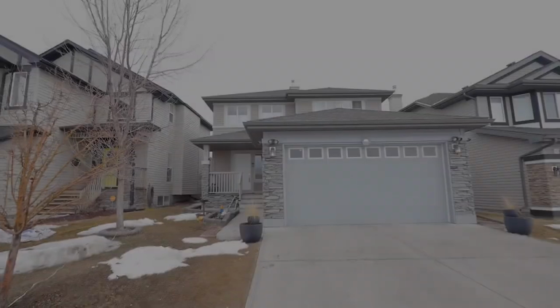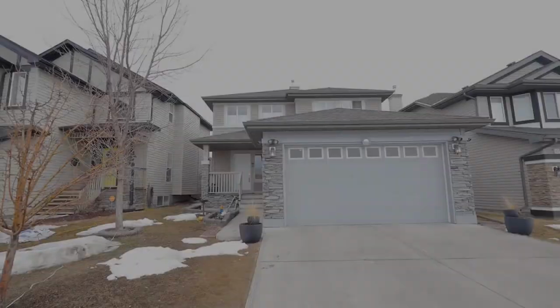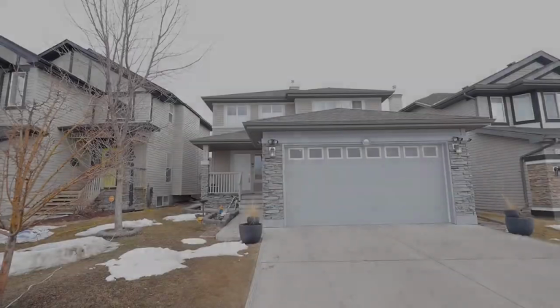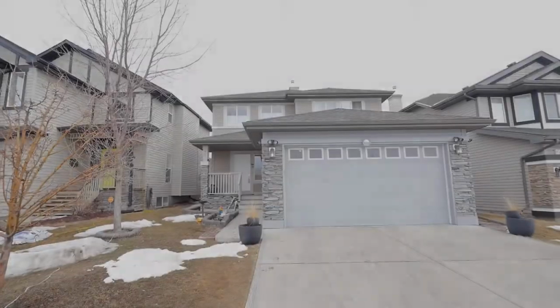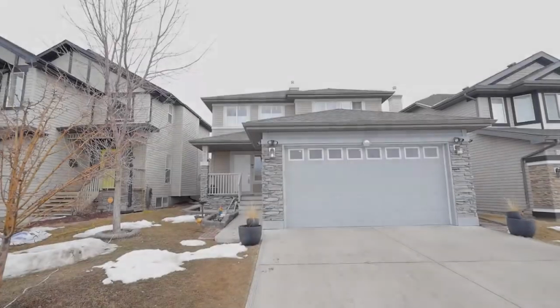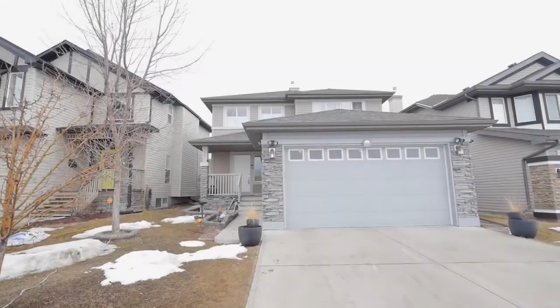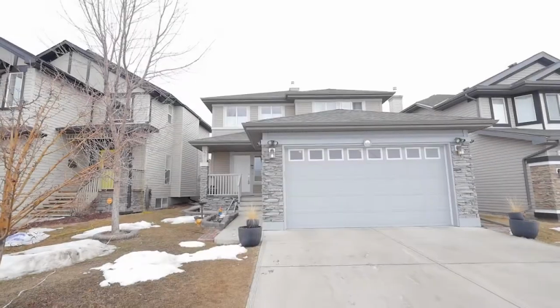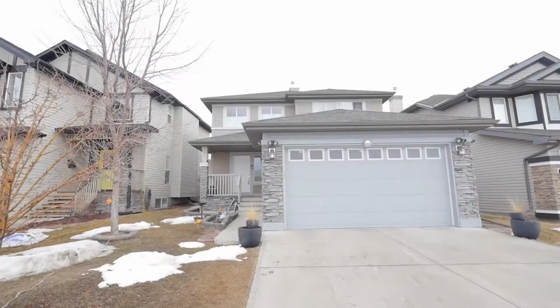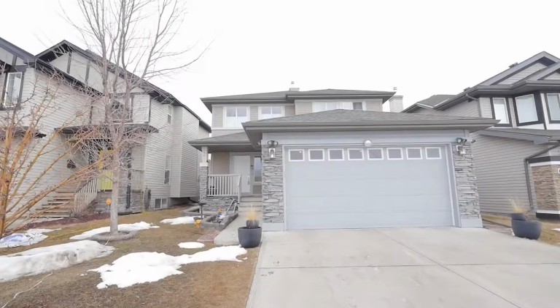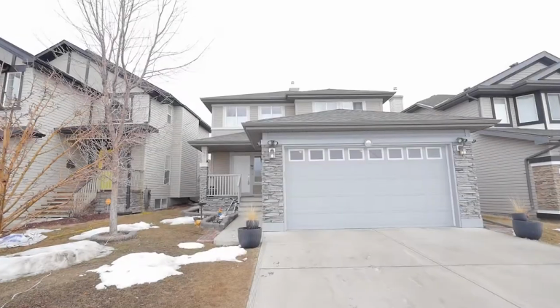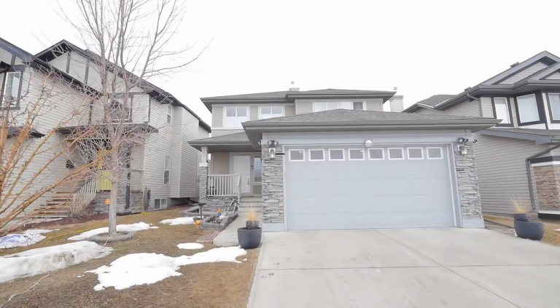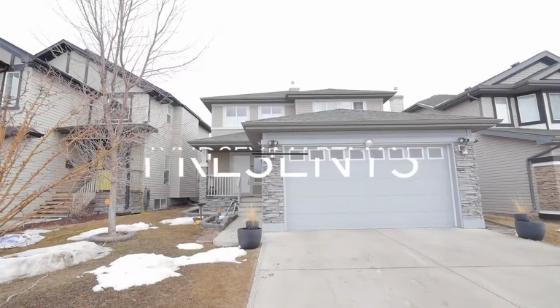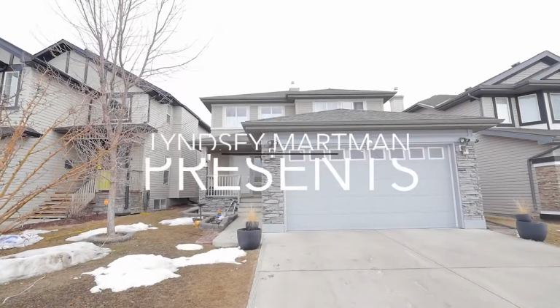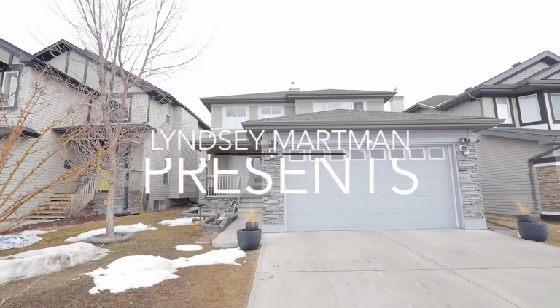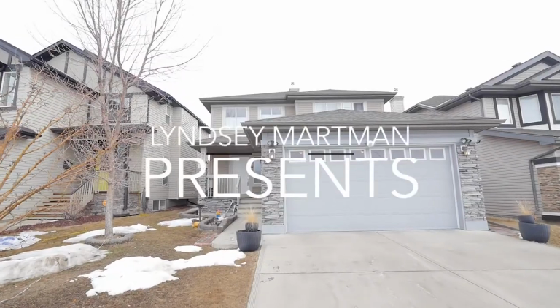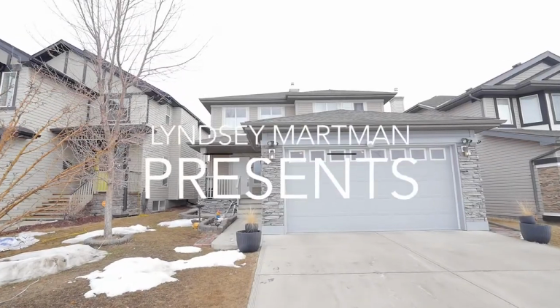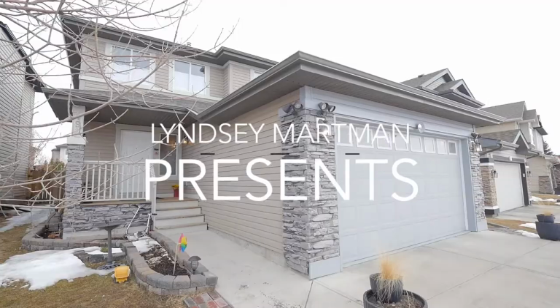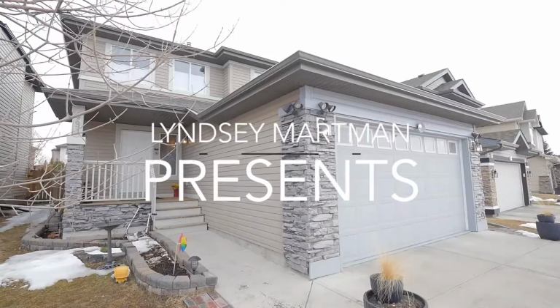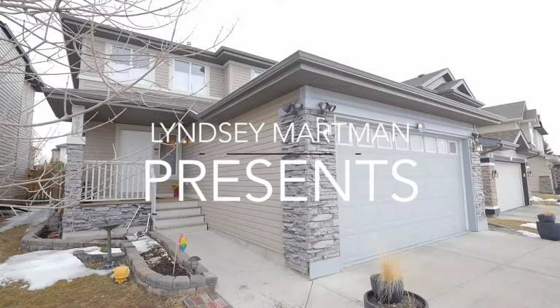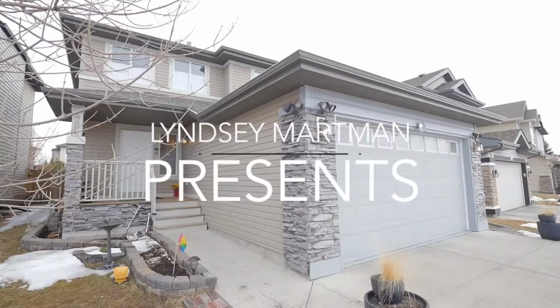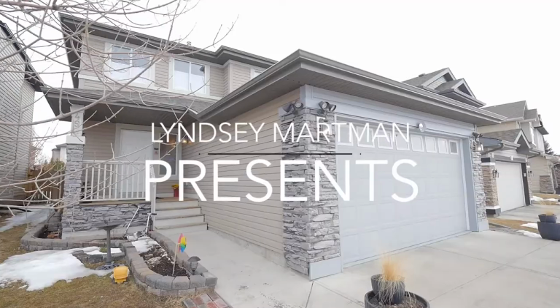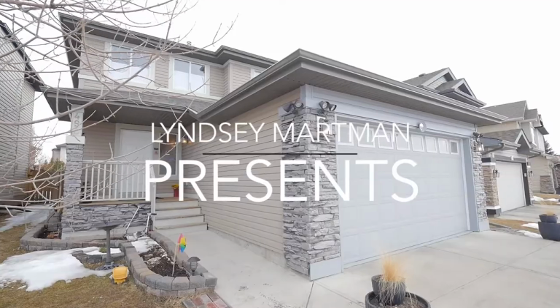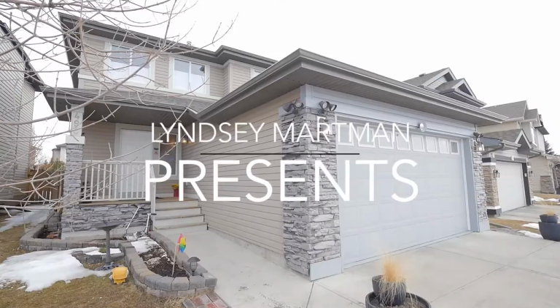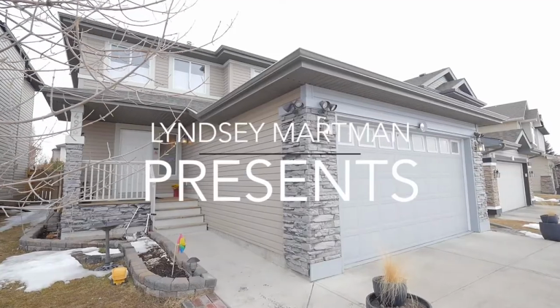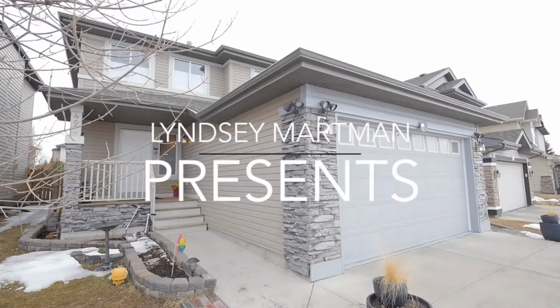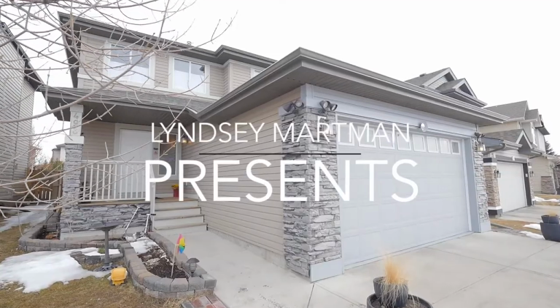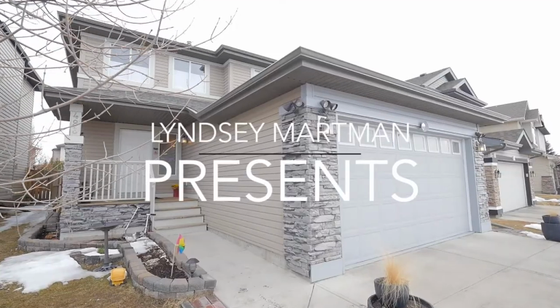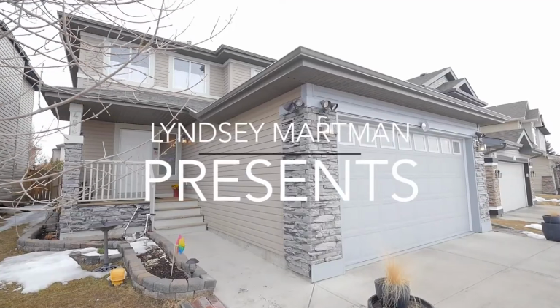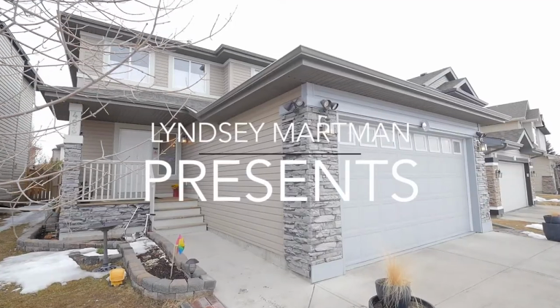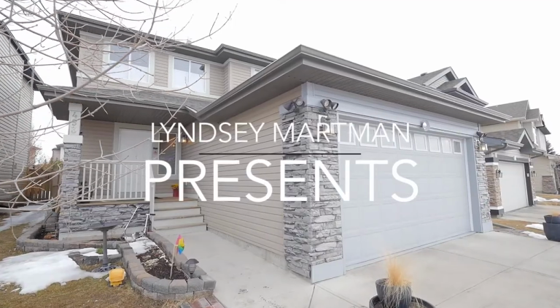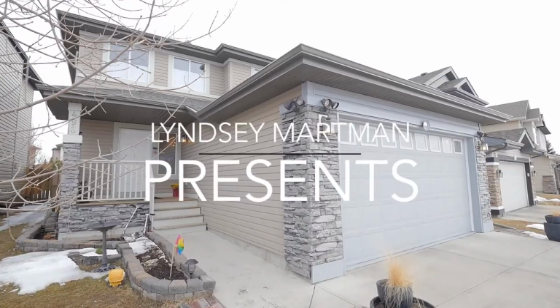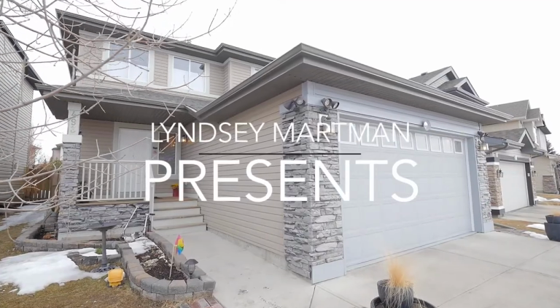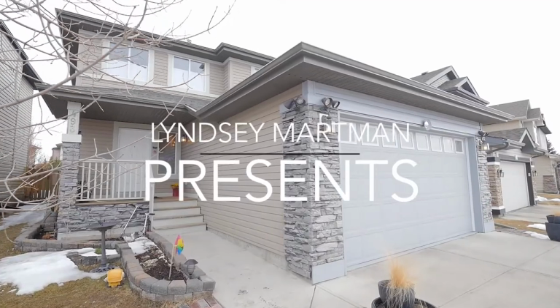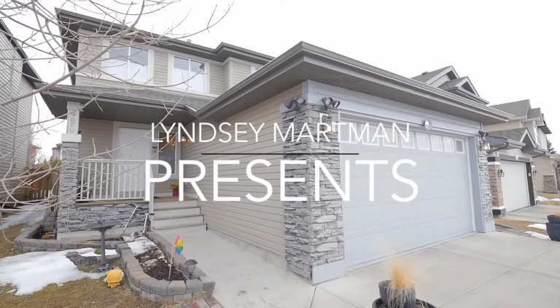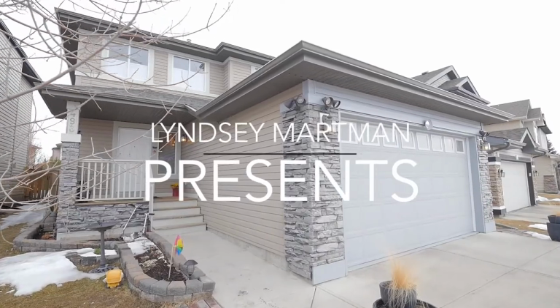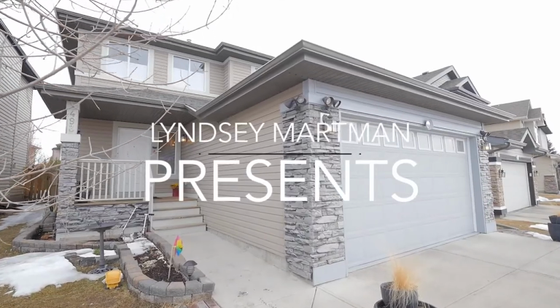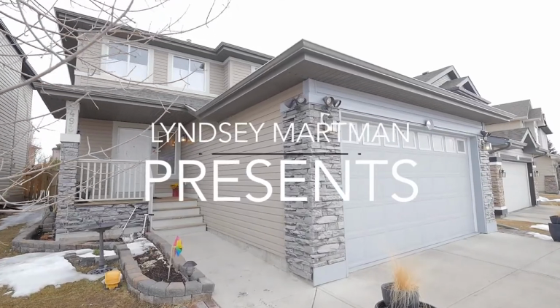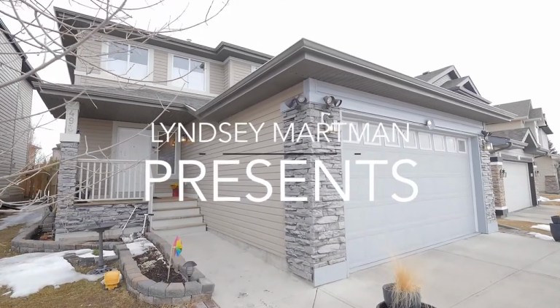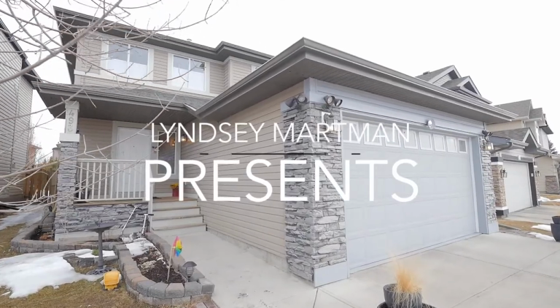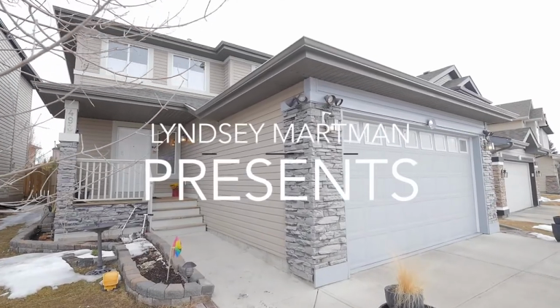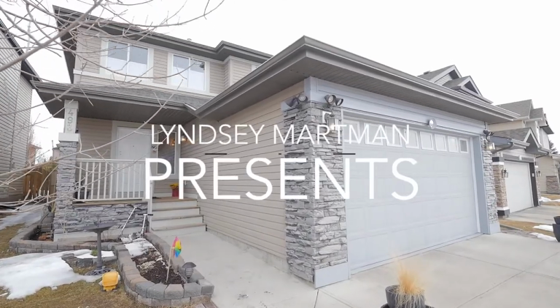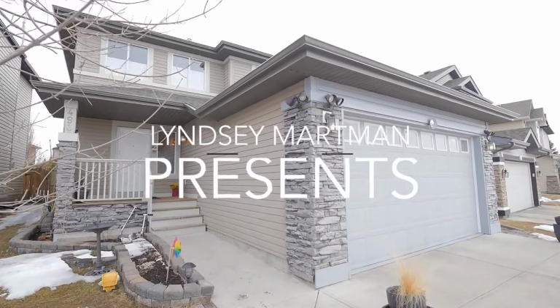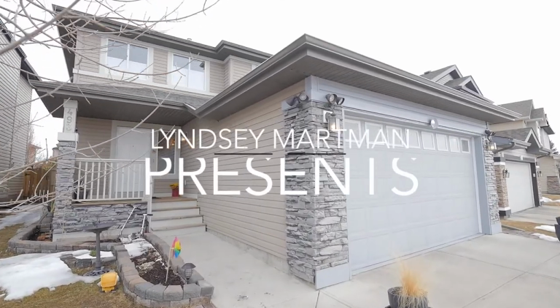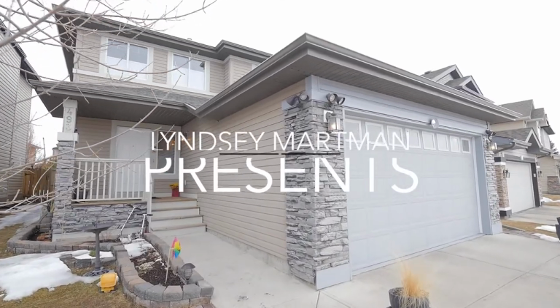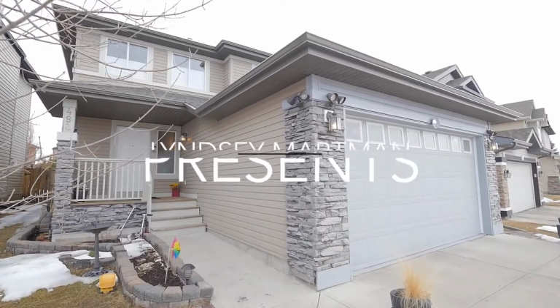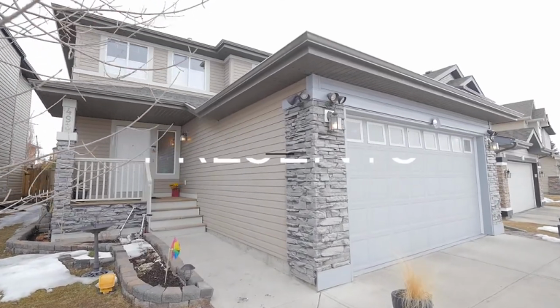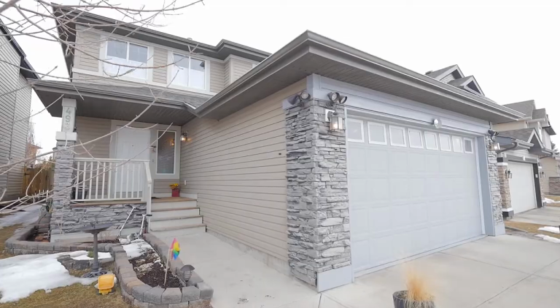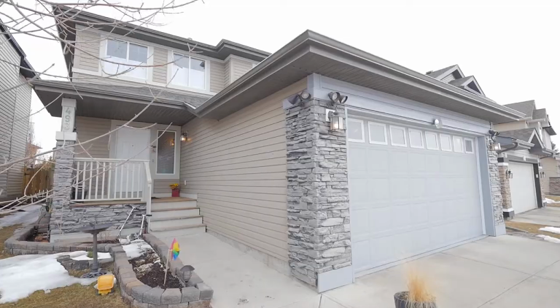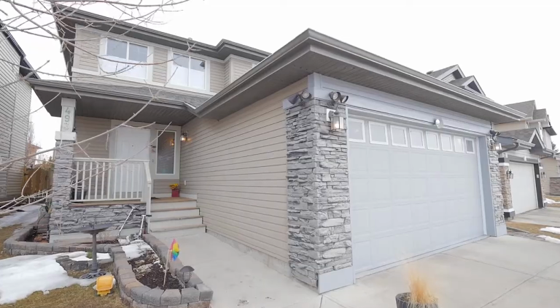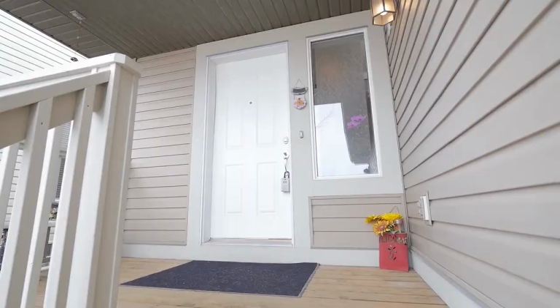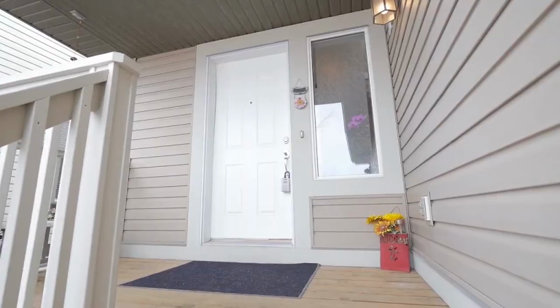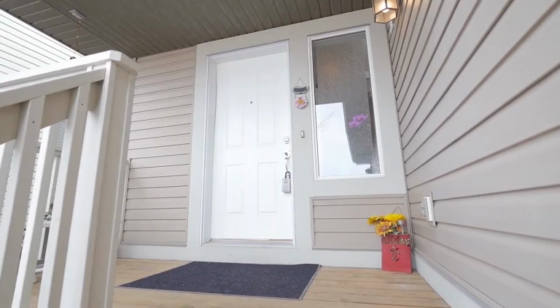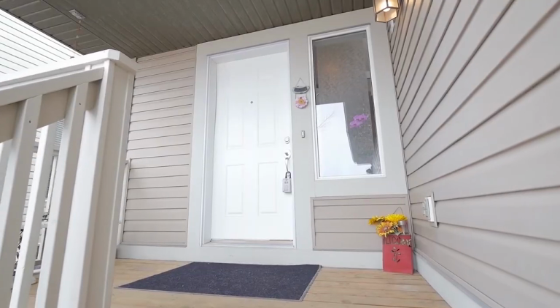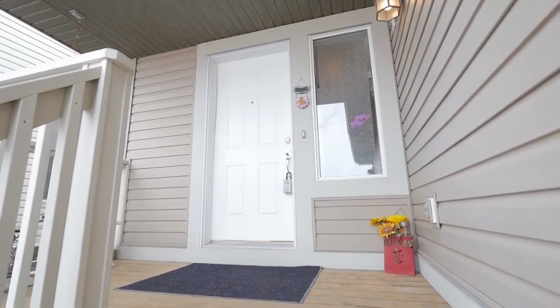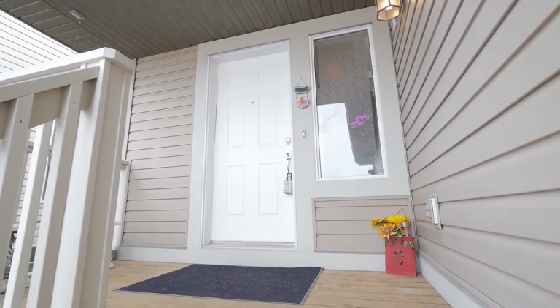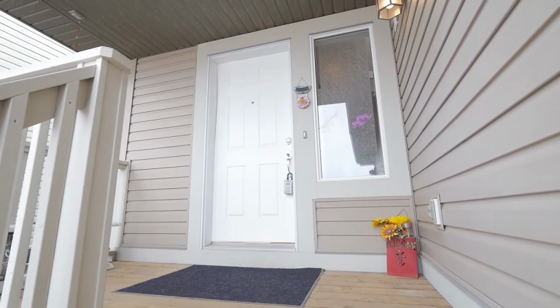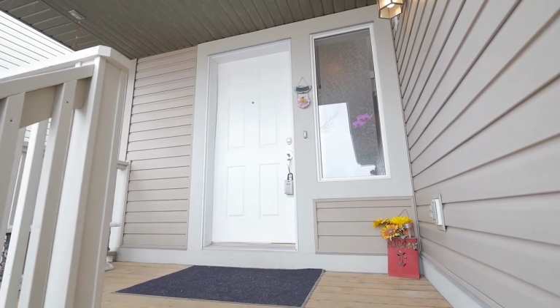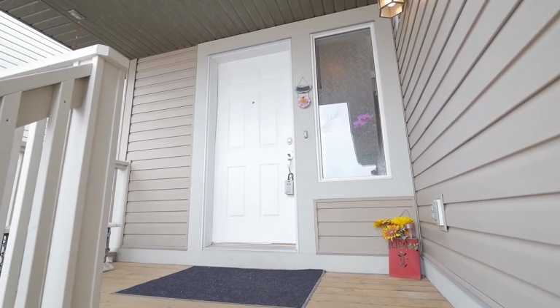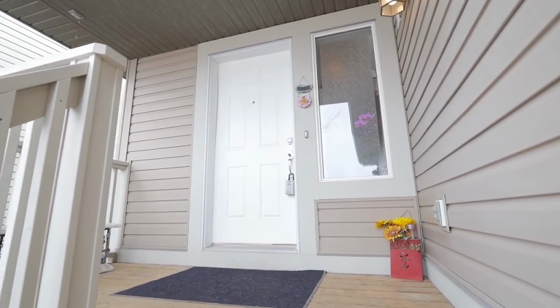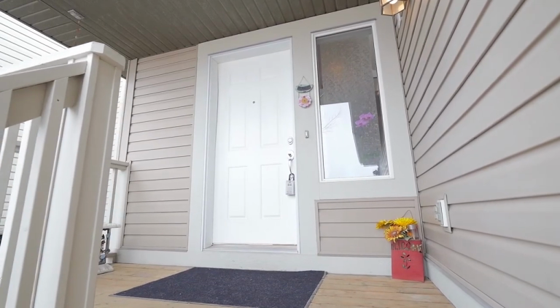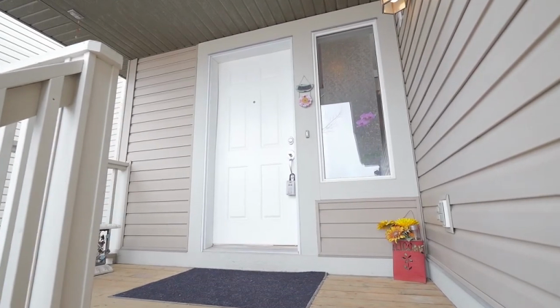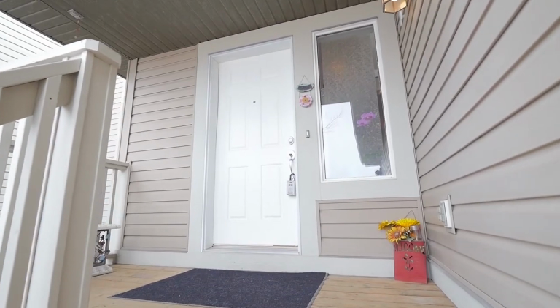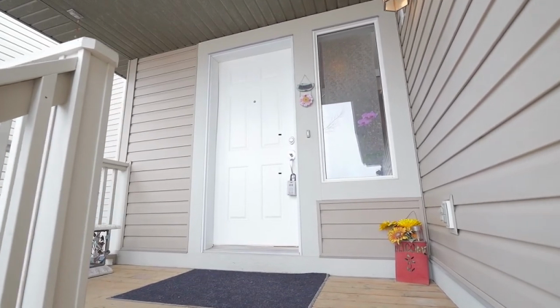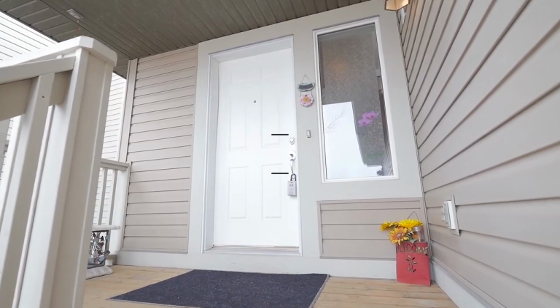Welcome to 493 Chaparral Drive, located in the beautifully landscaped community of Lake Chaparral.